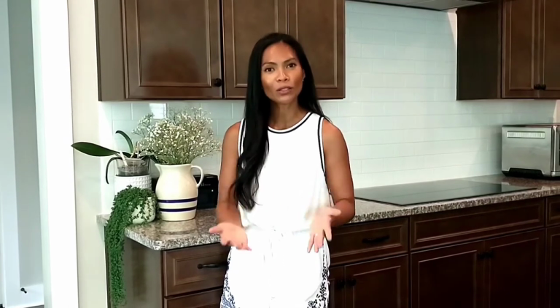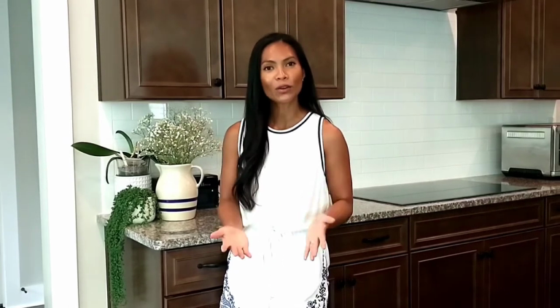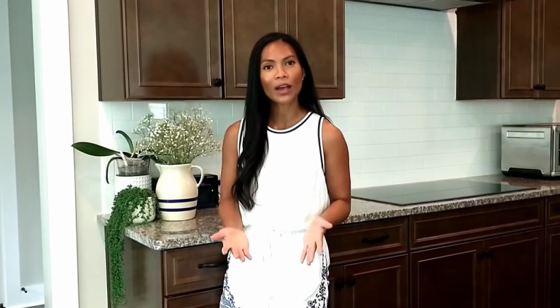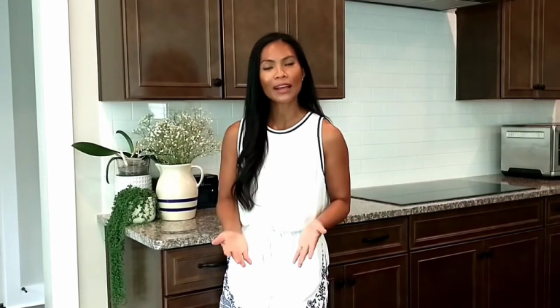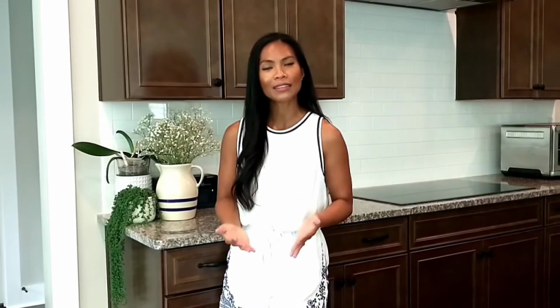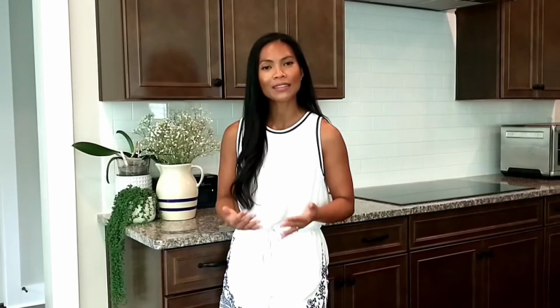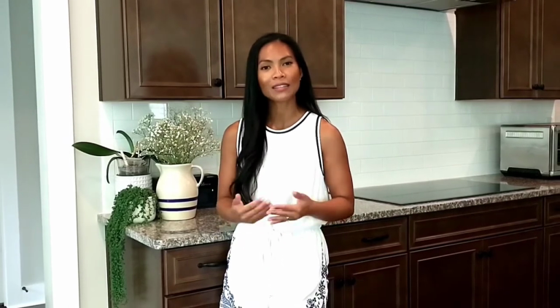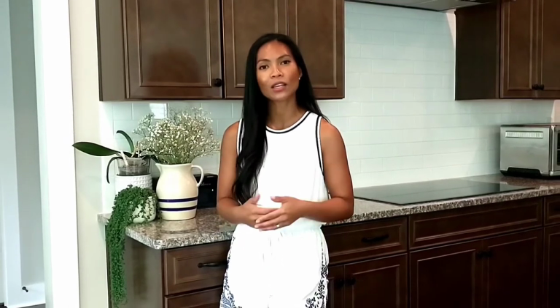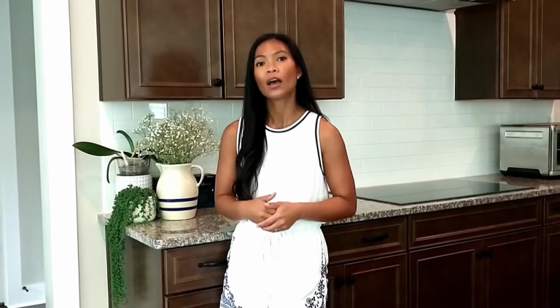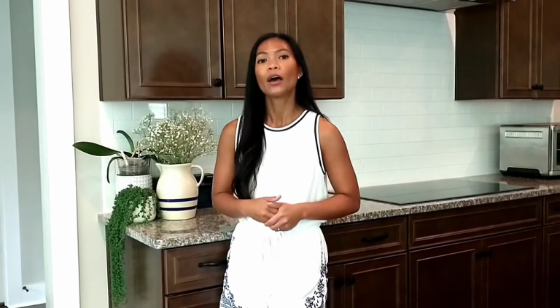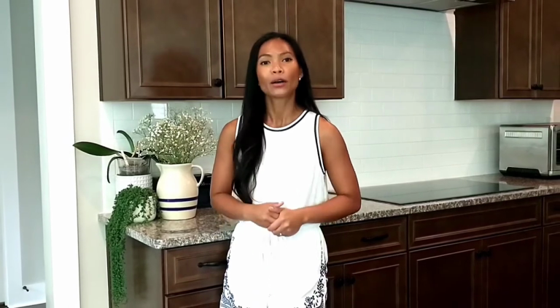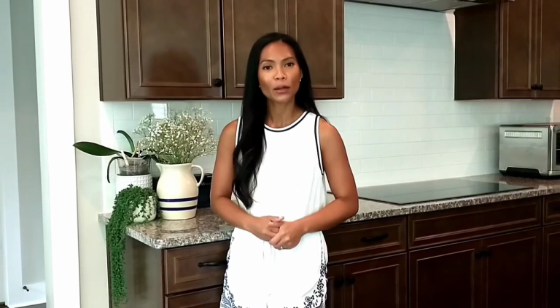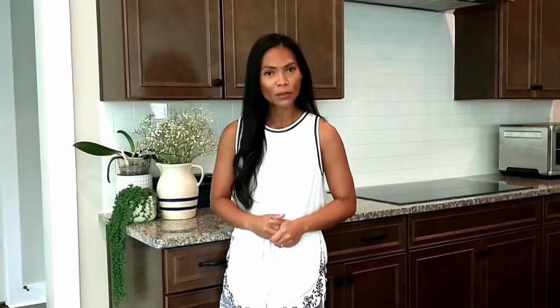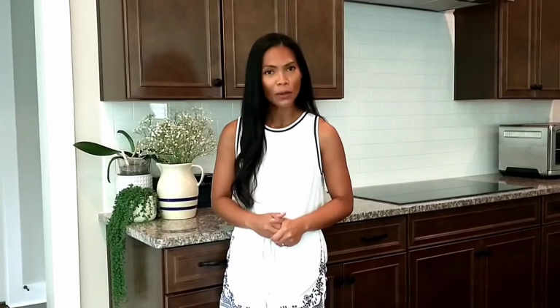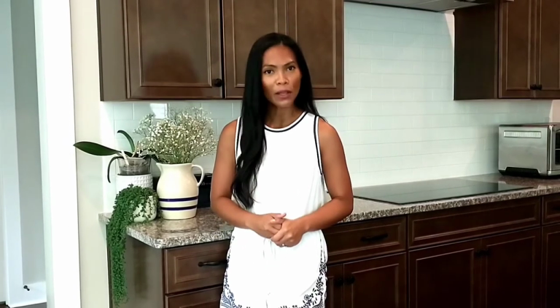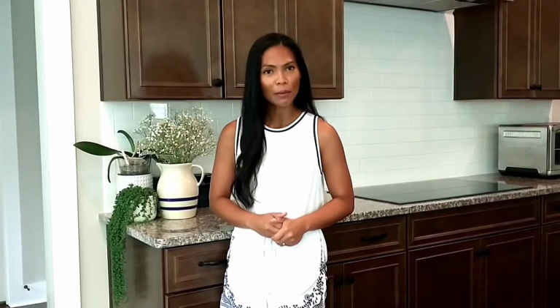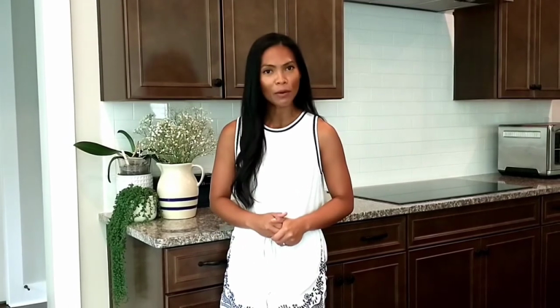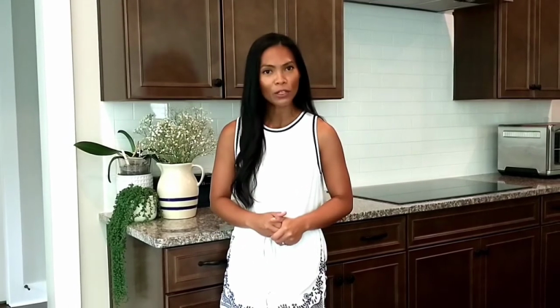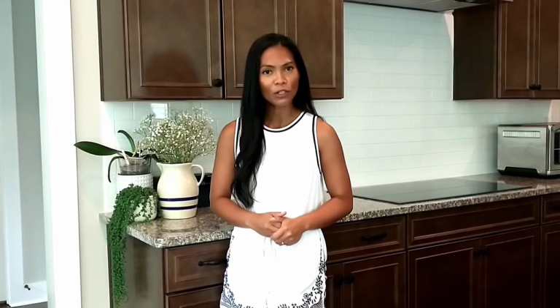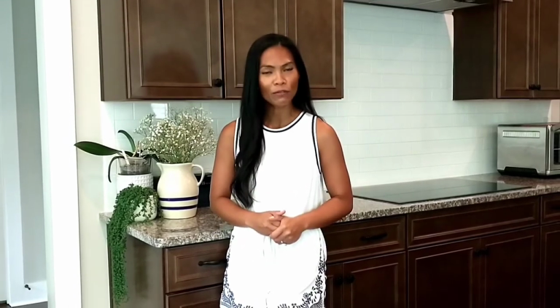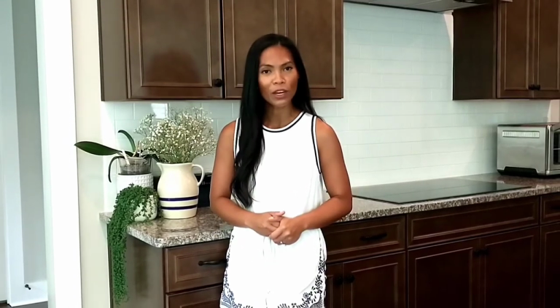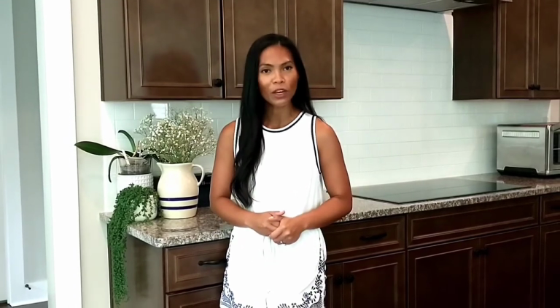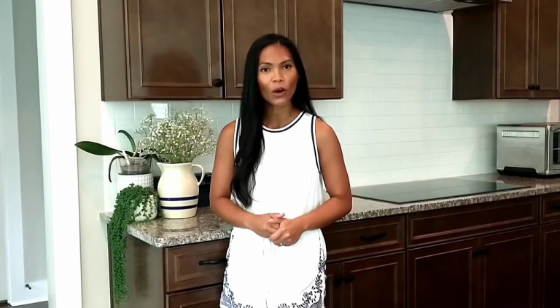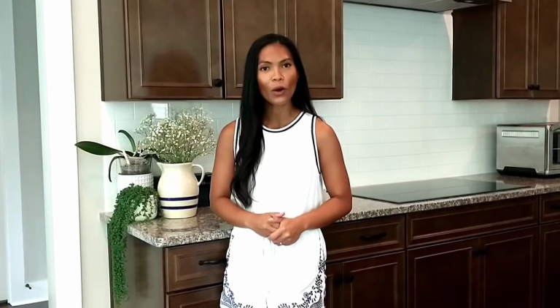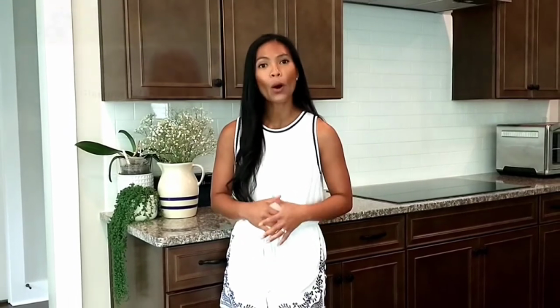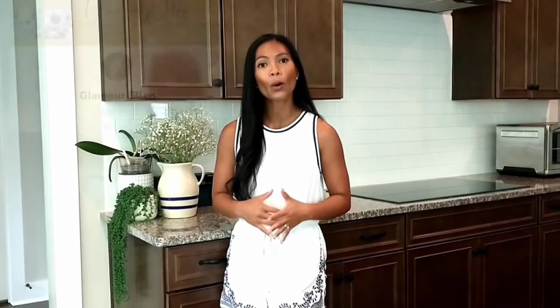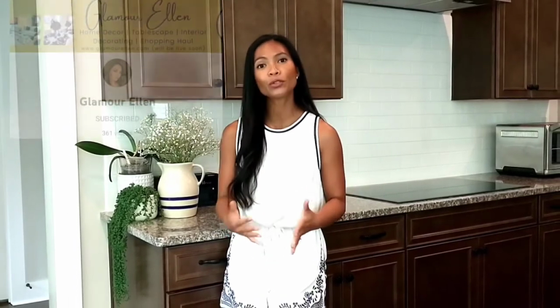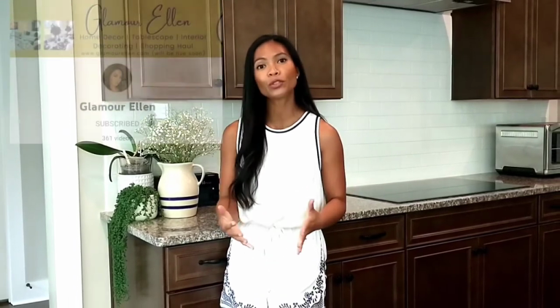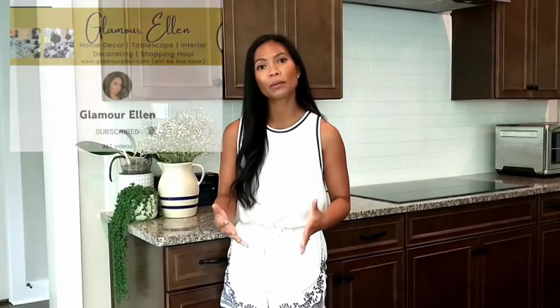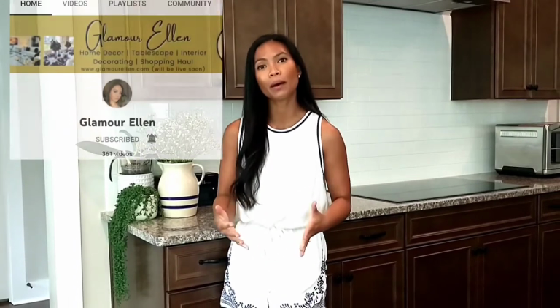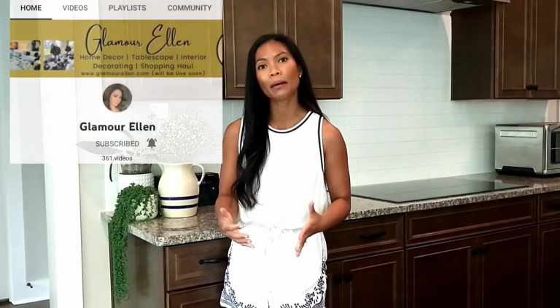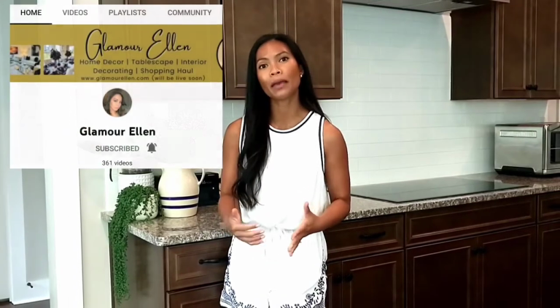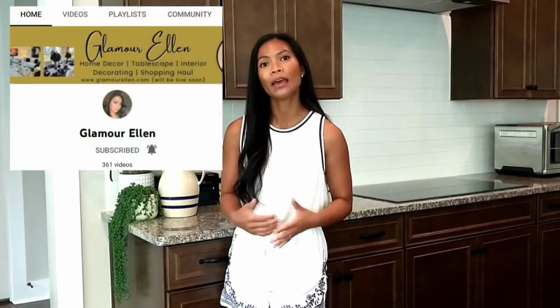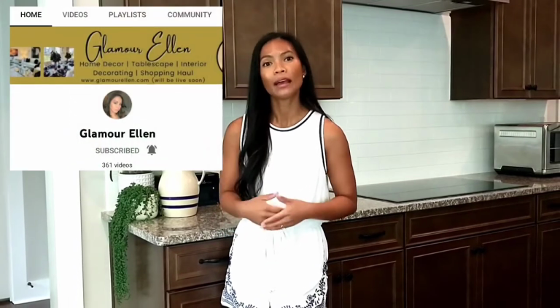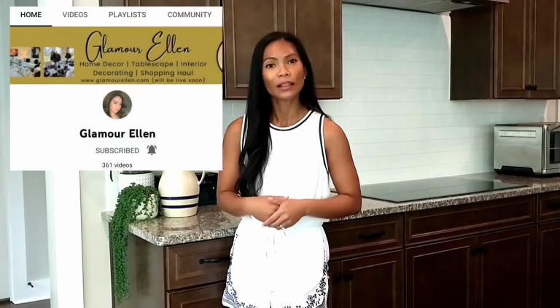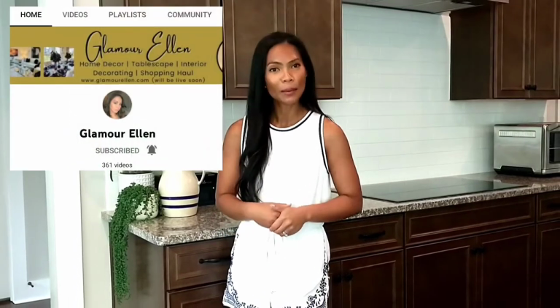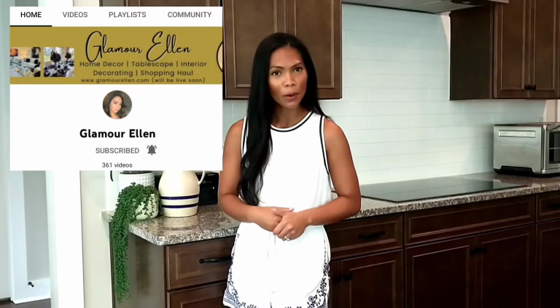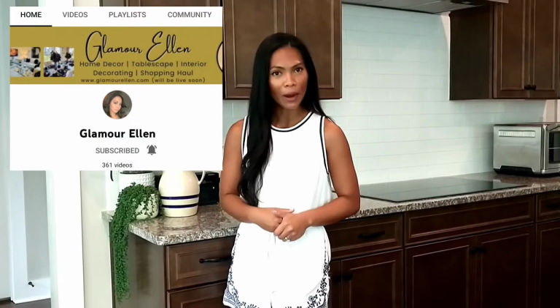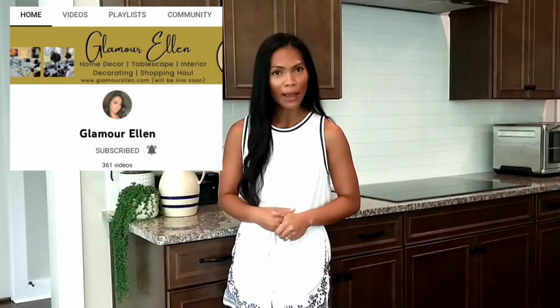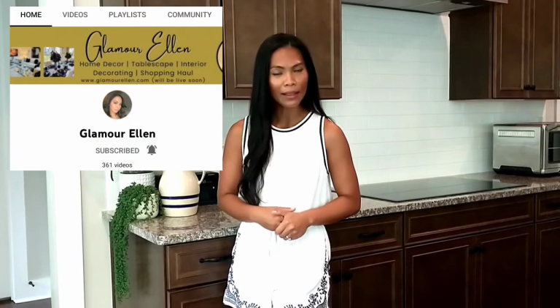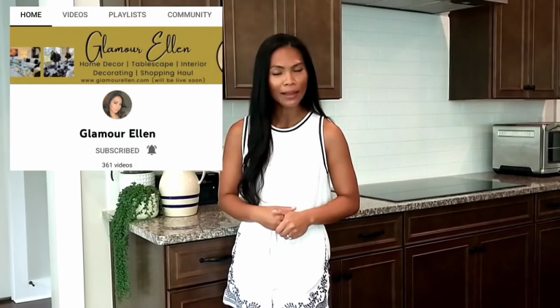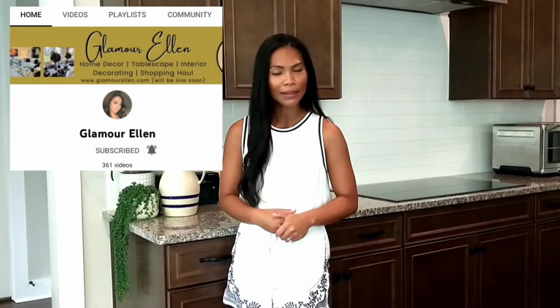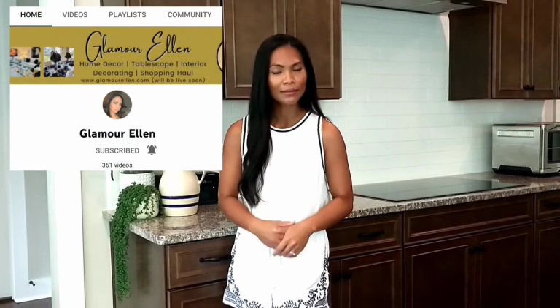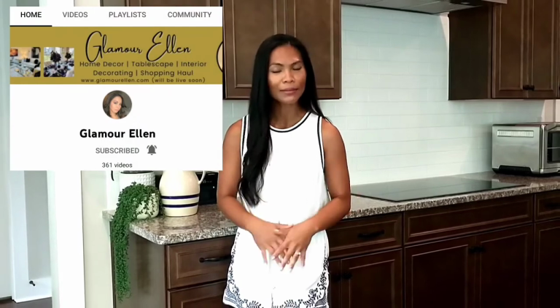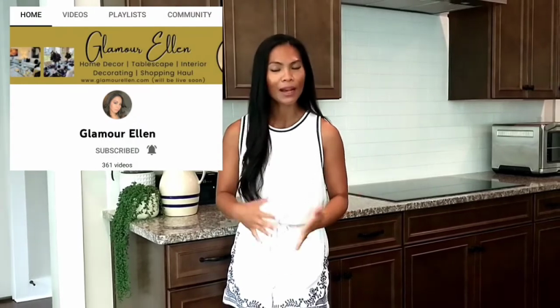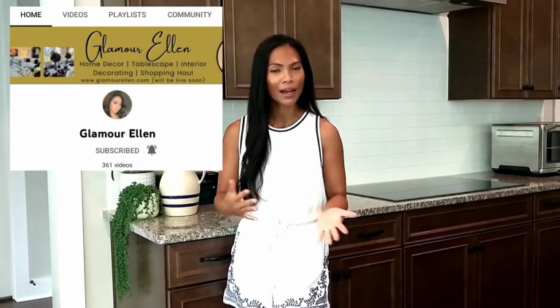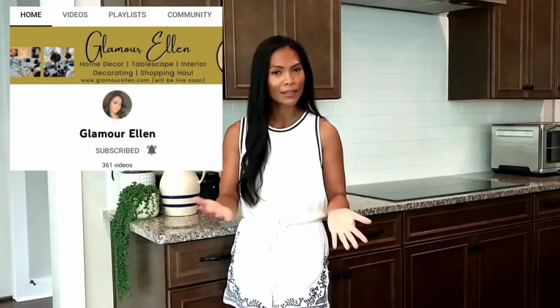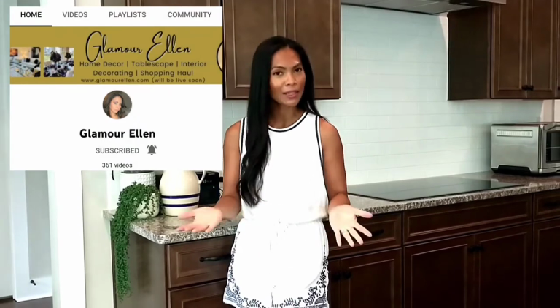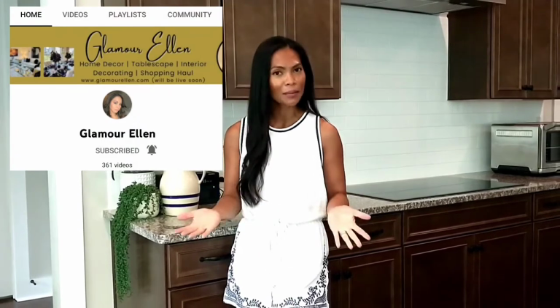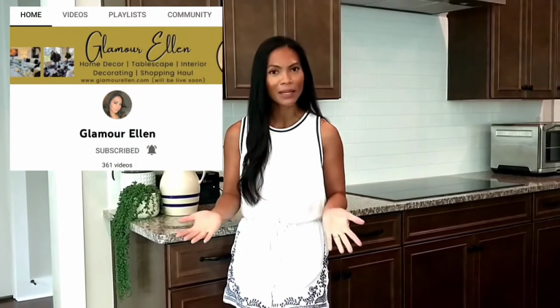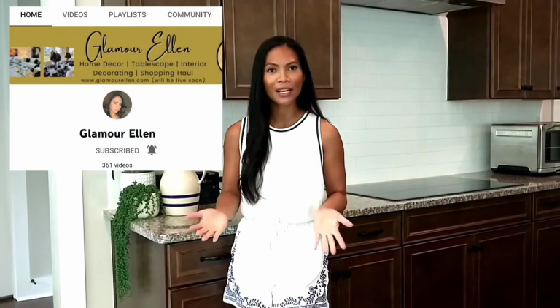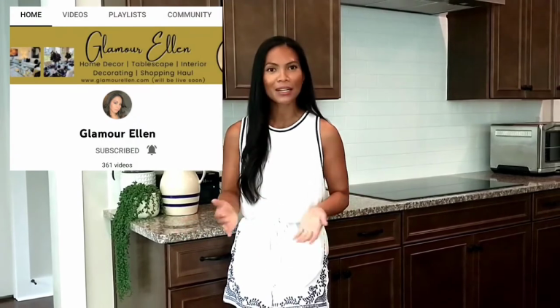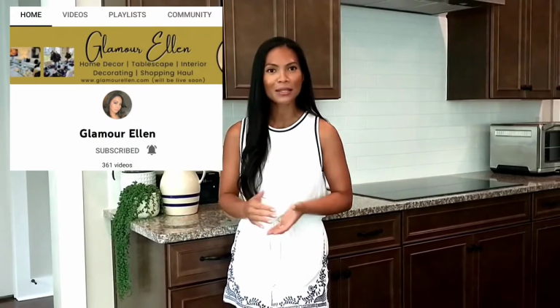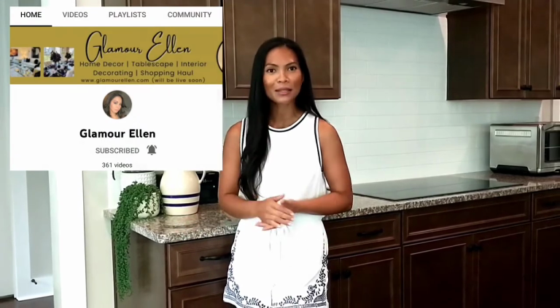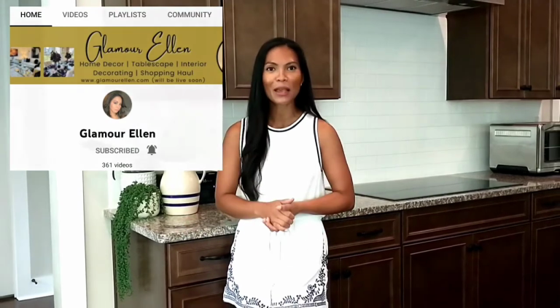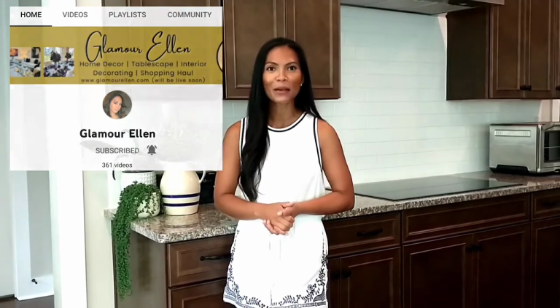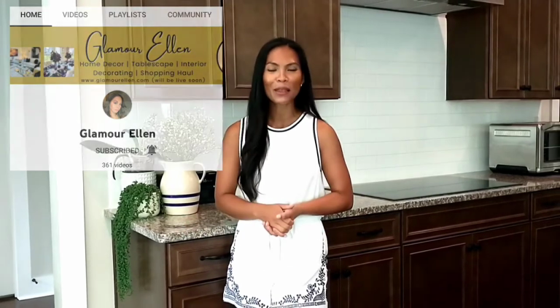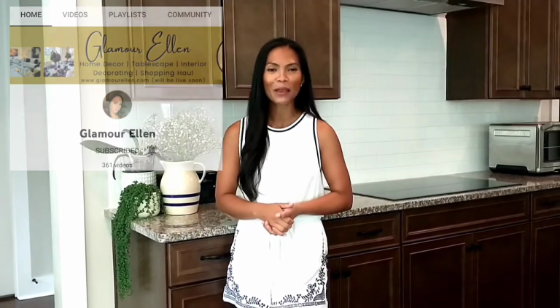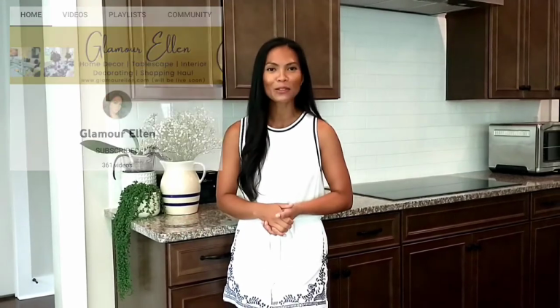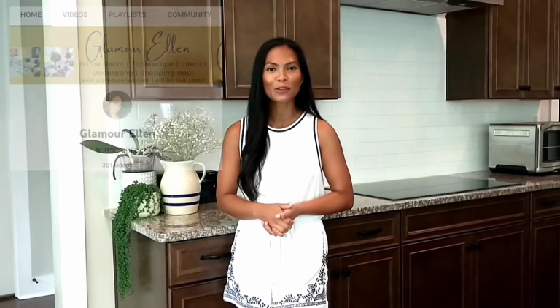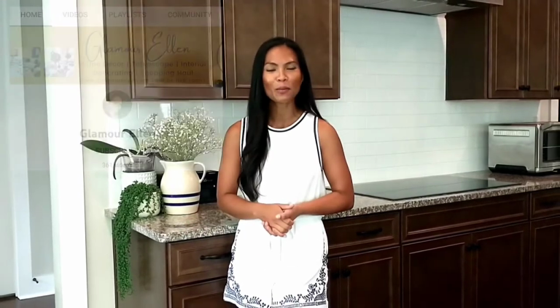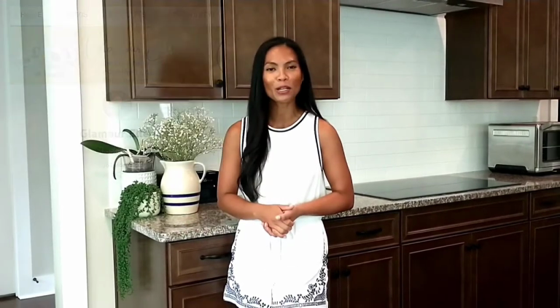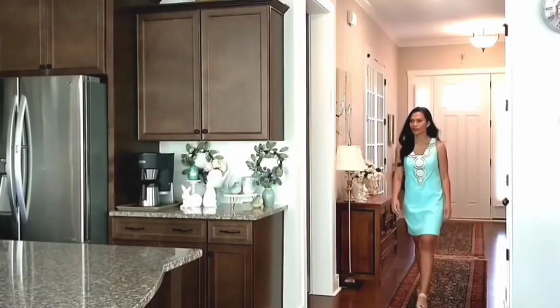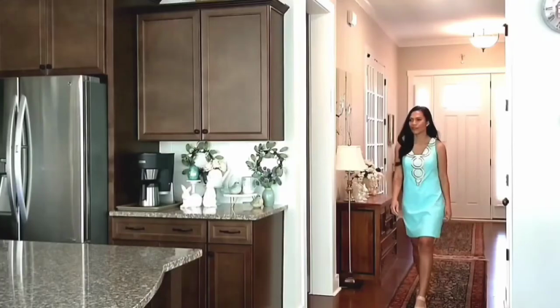This close collaboration video is hosted by Blumore Ellen, my auntie, my cousin. Thank you so much.